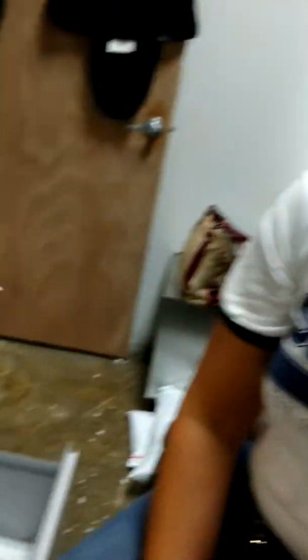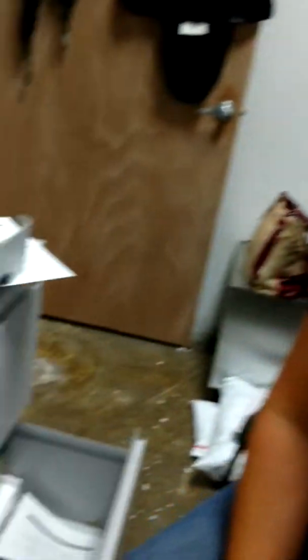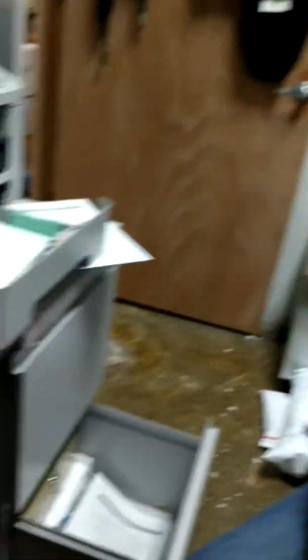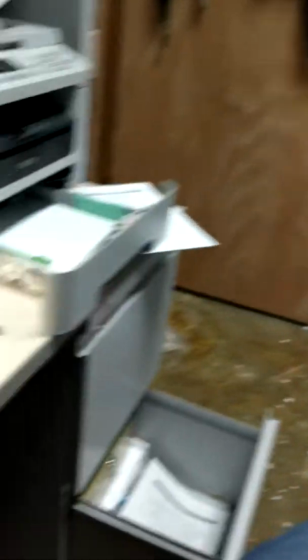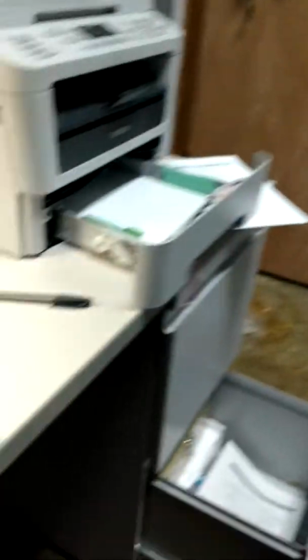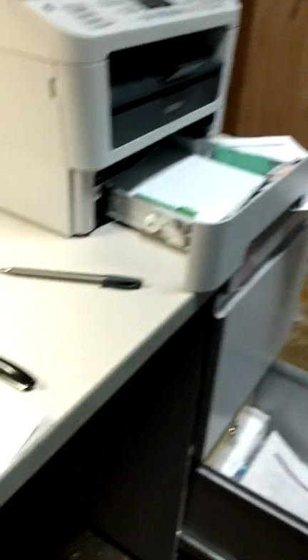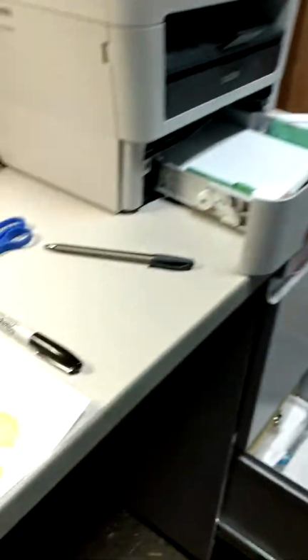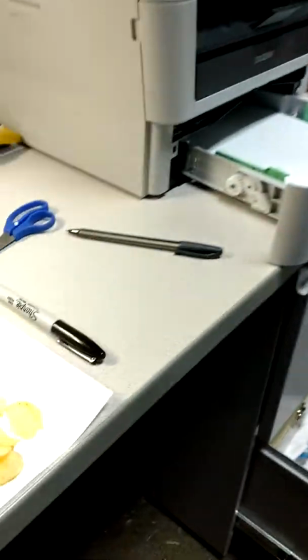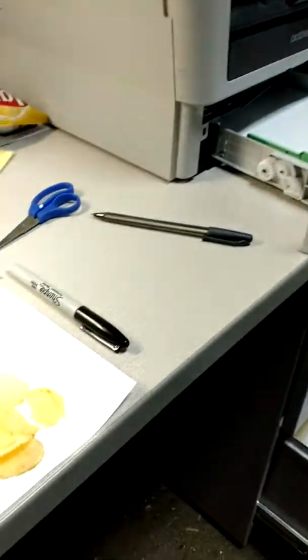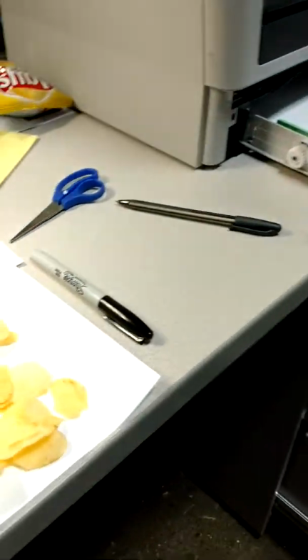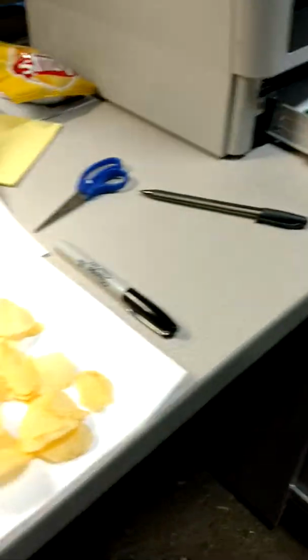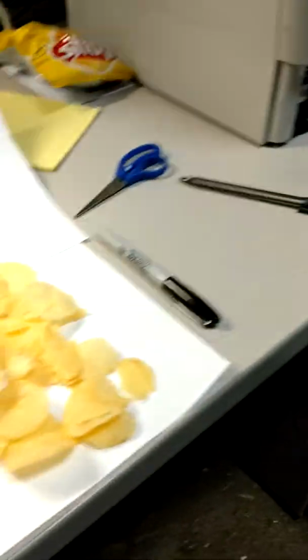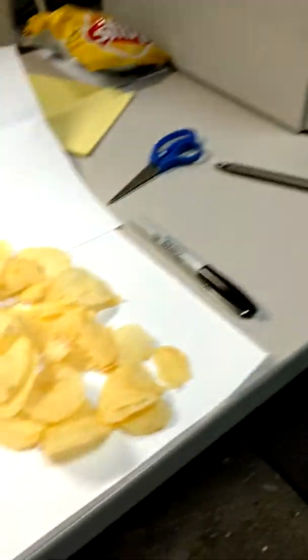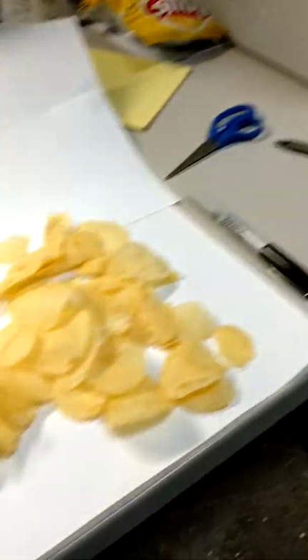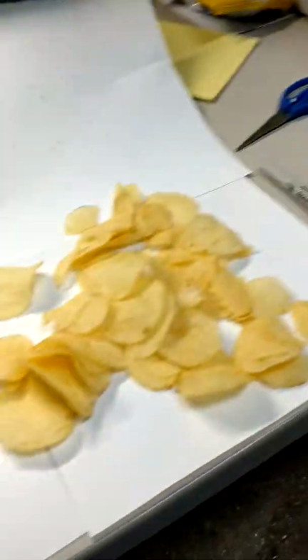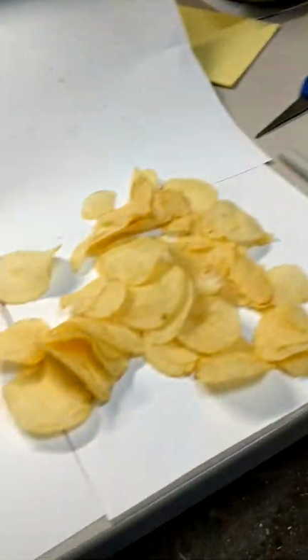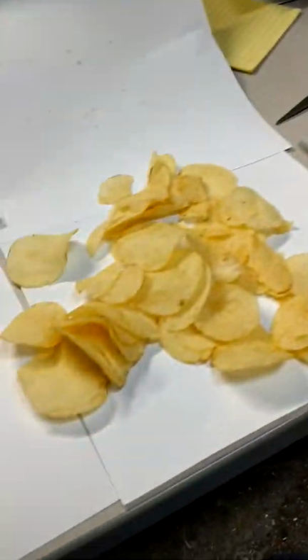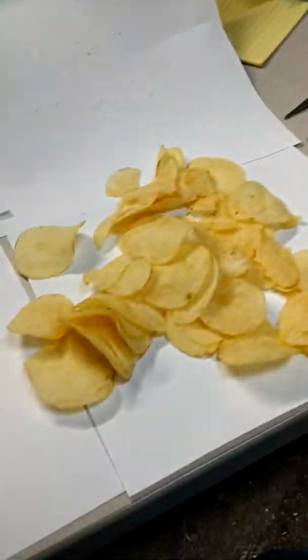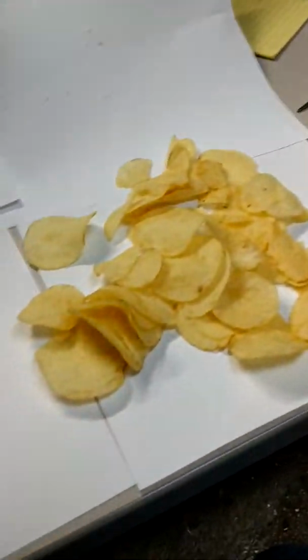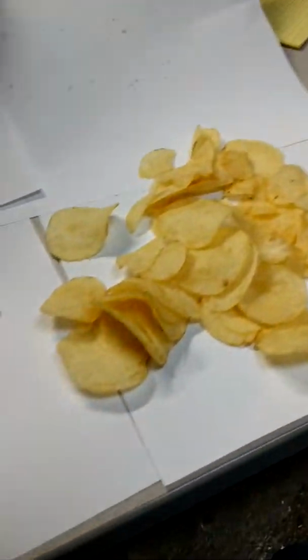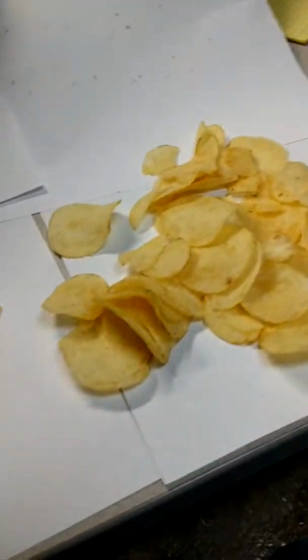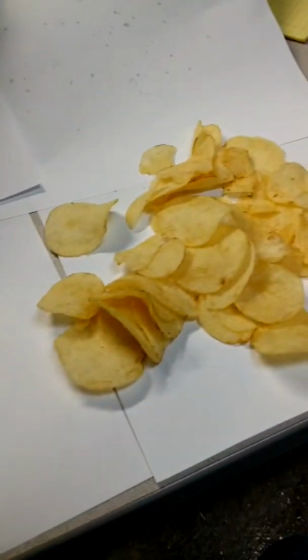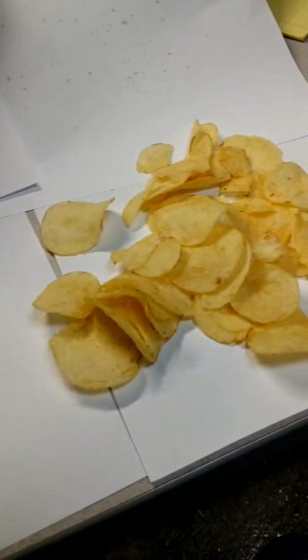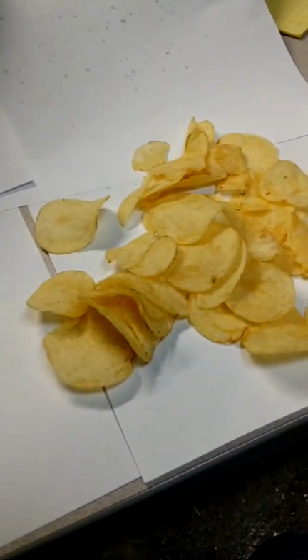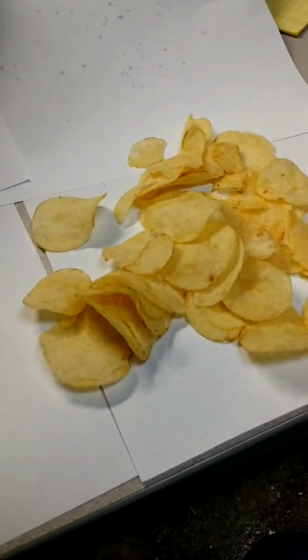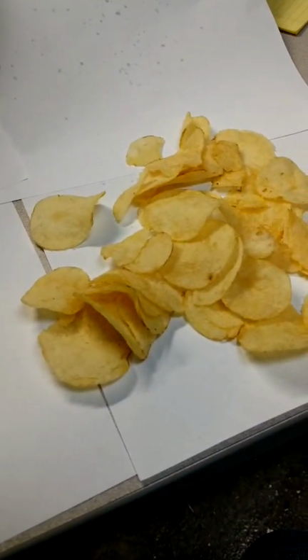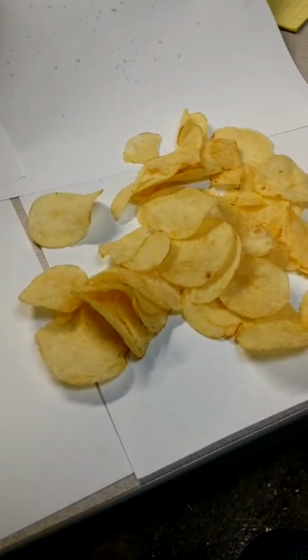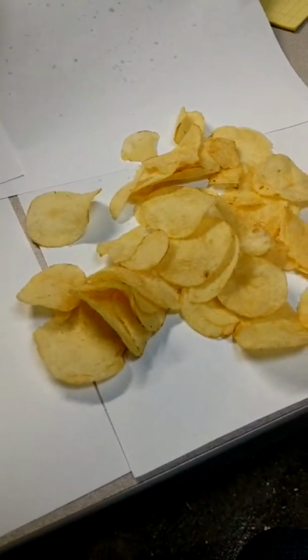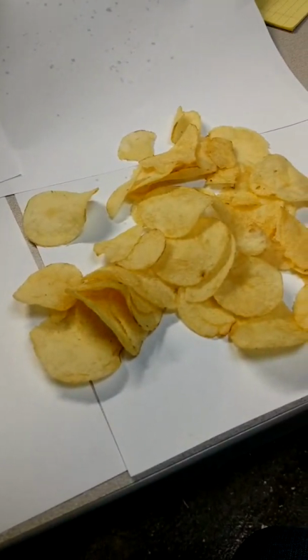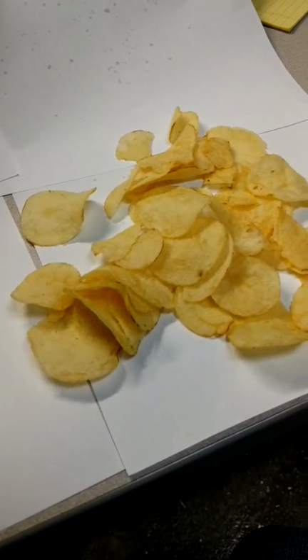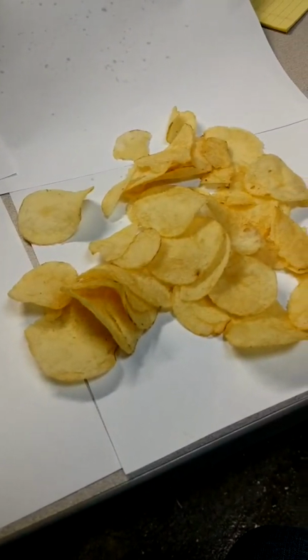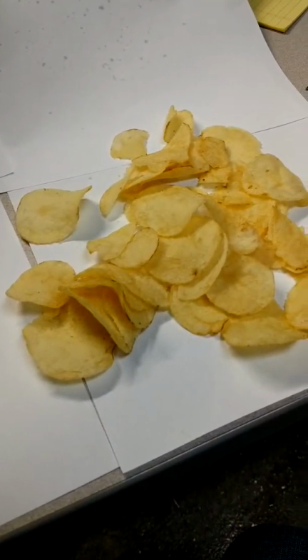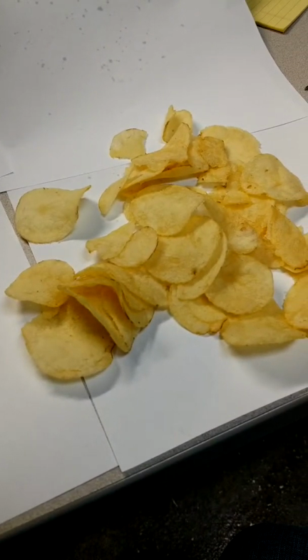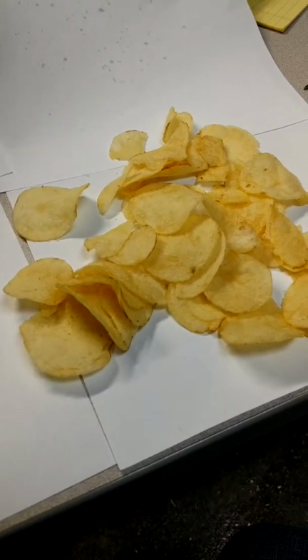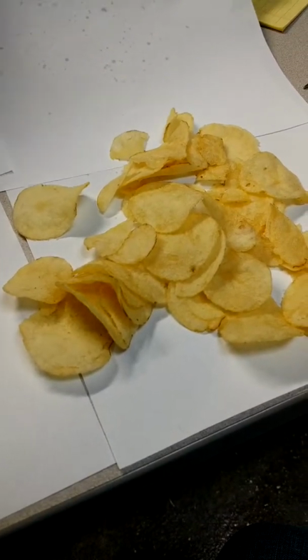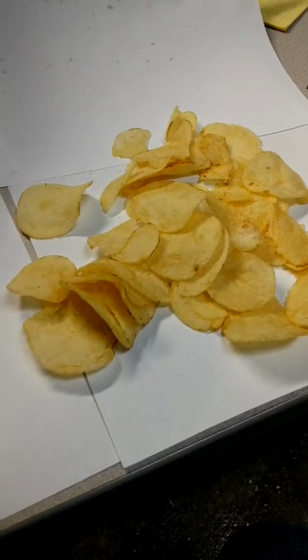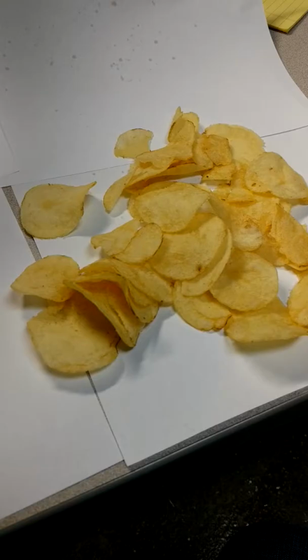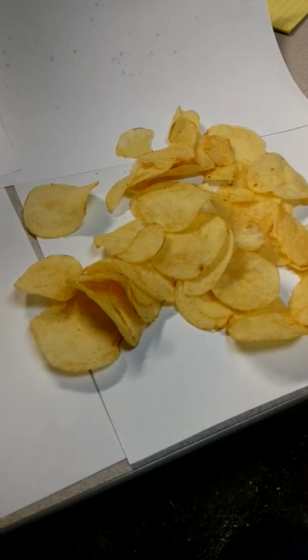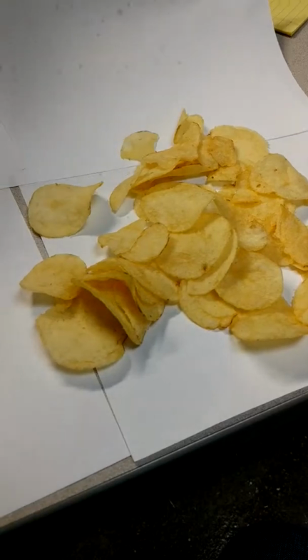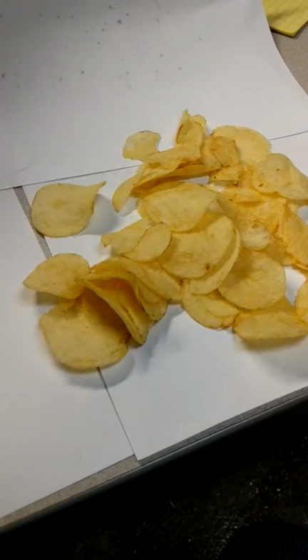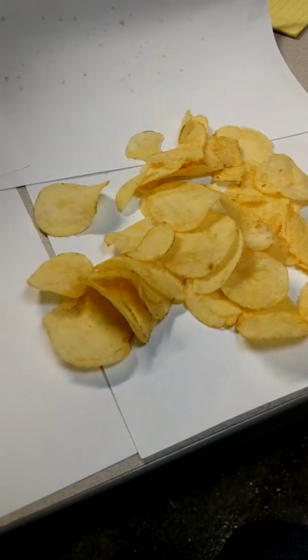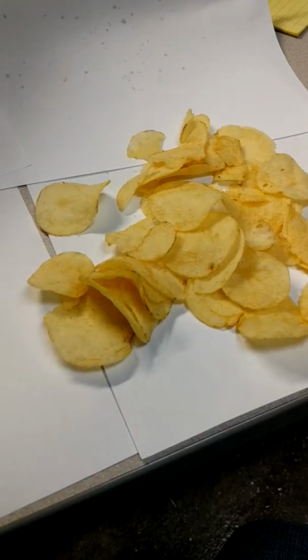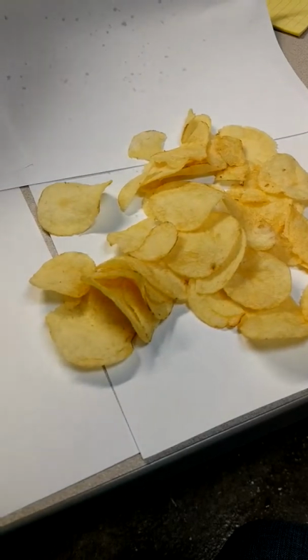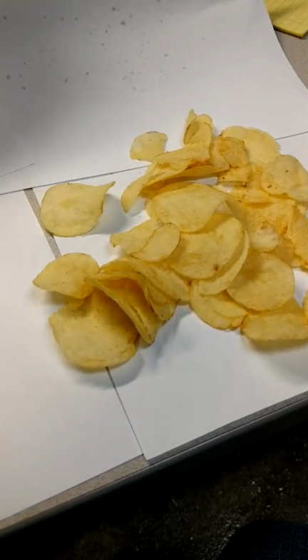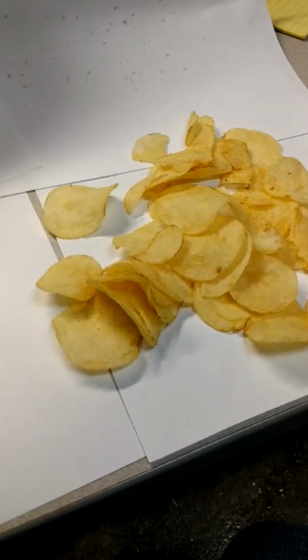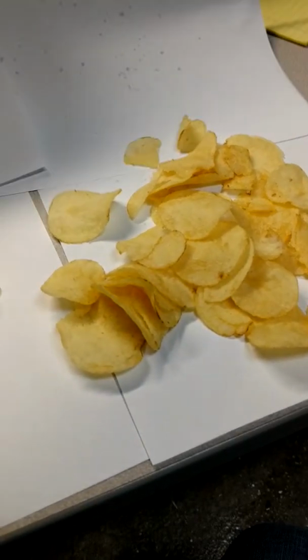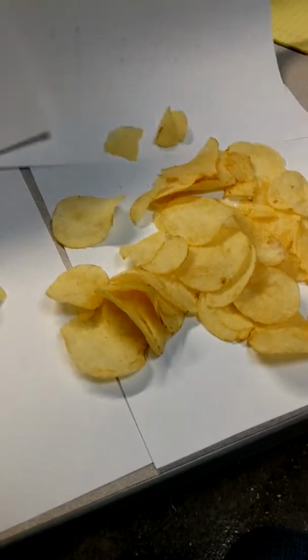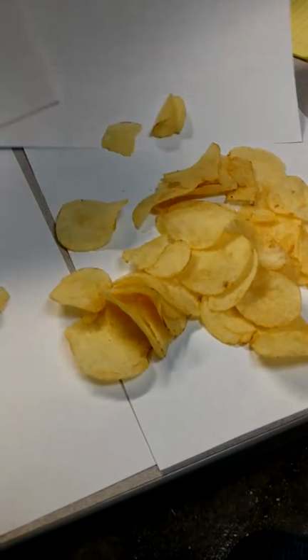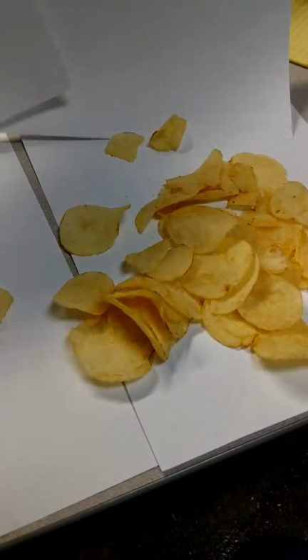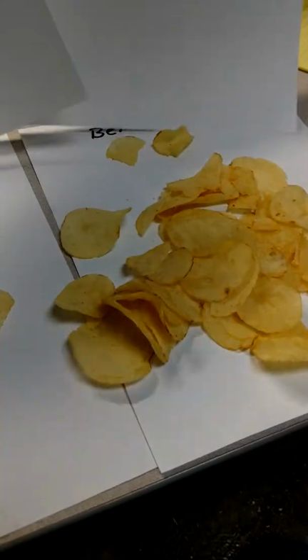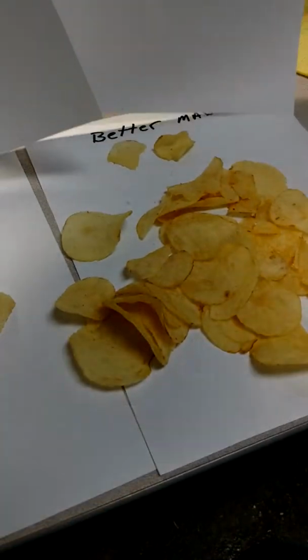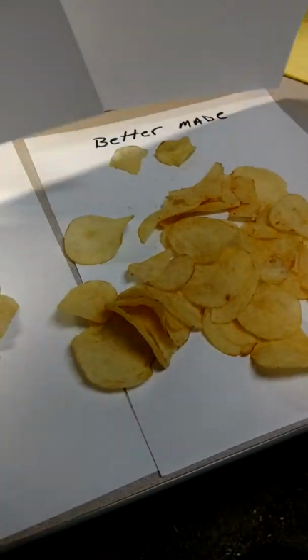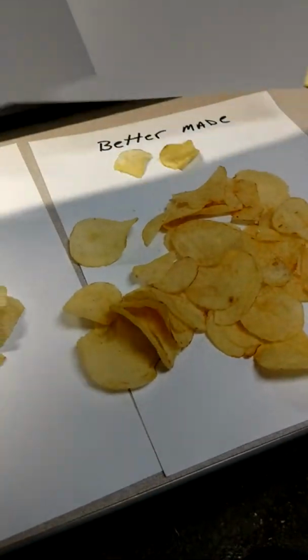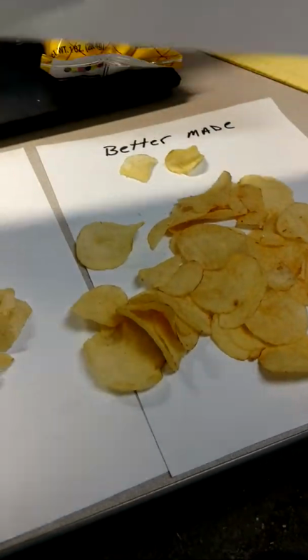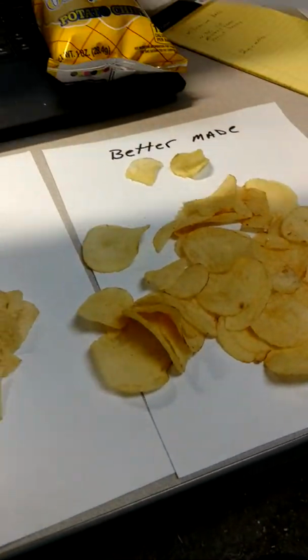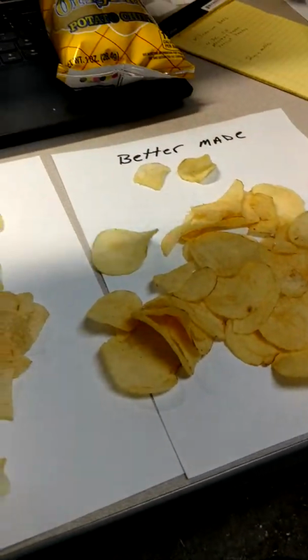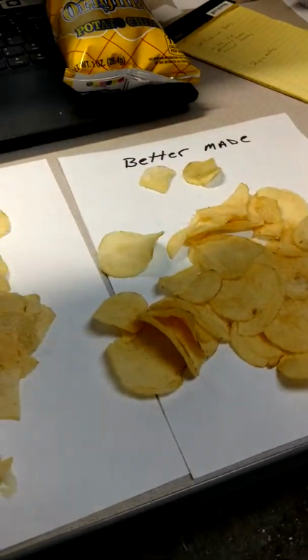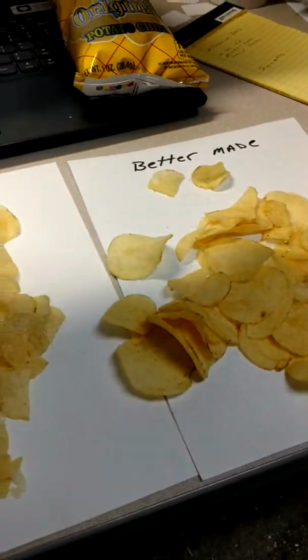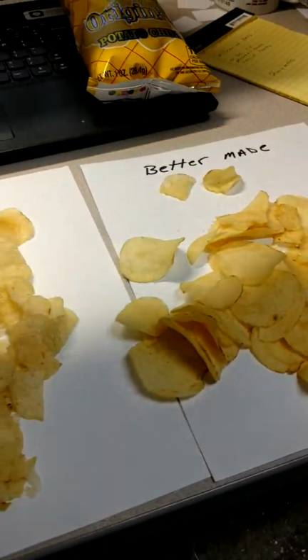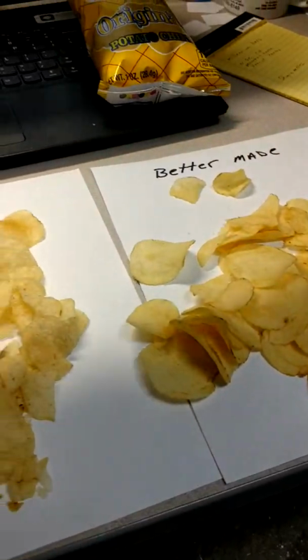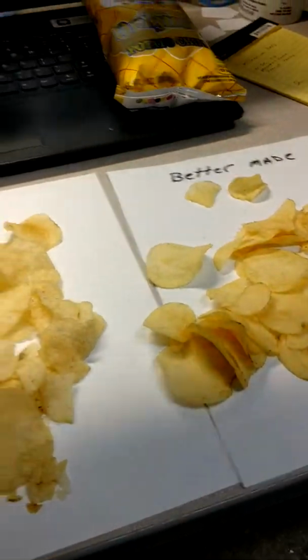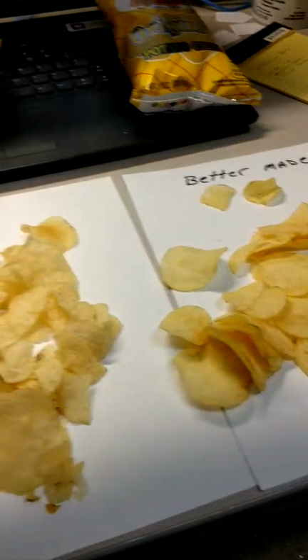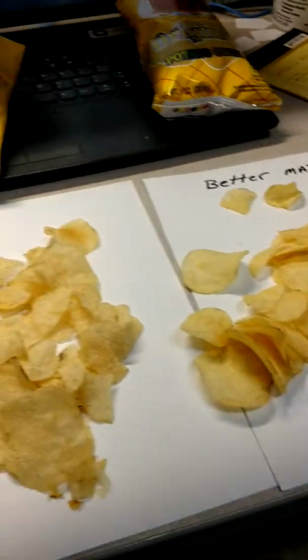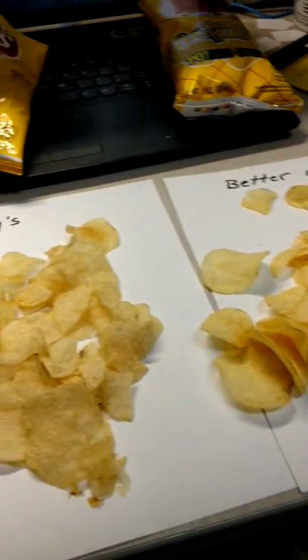See what you chose? These ones right here? BetterMade.